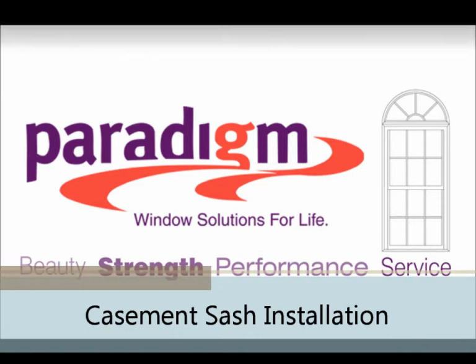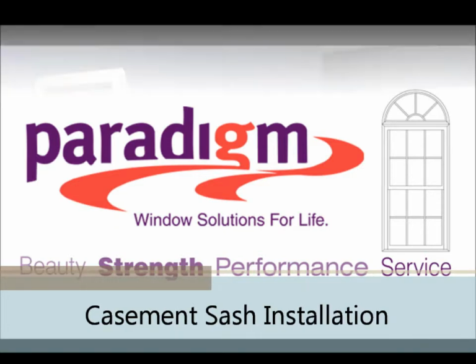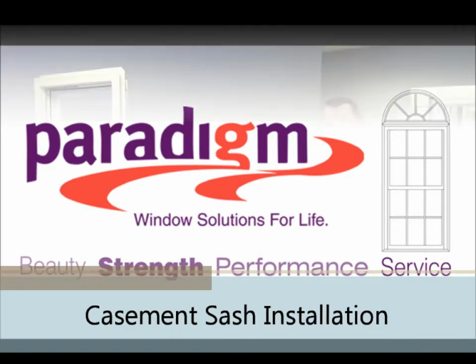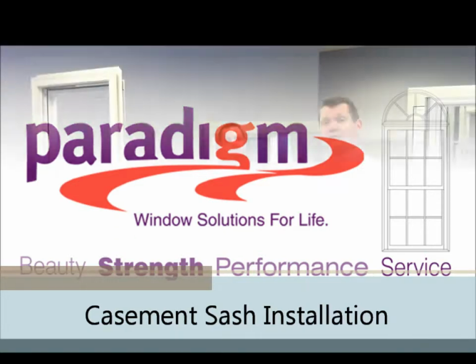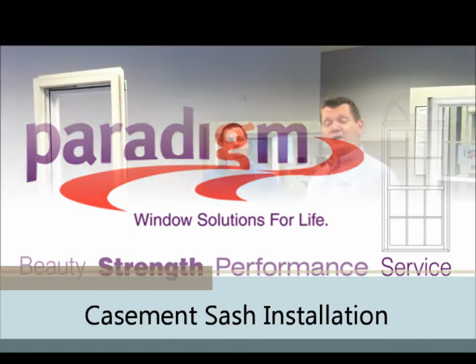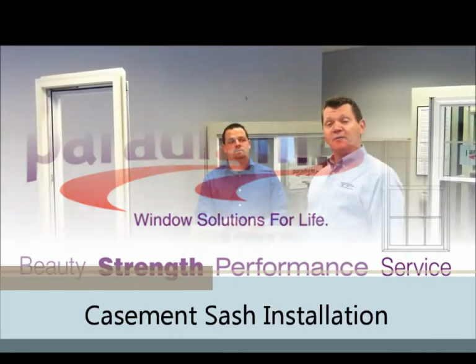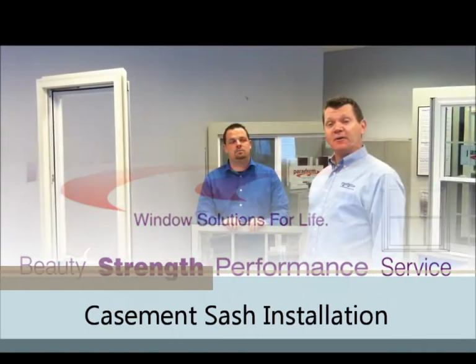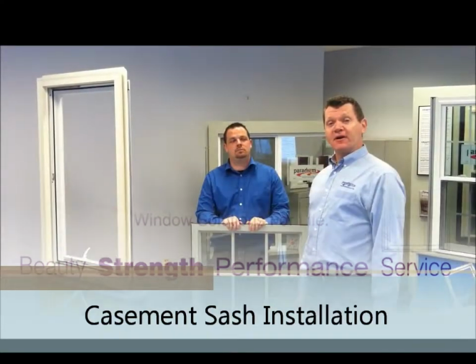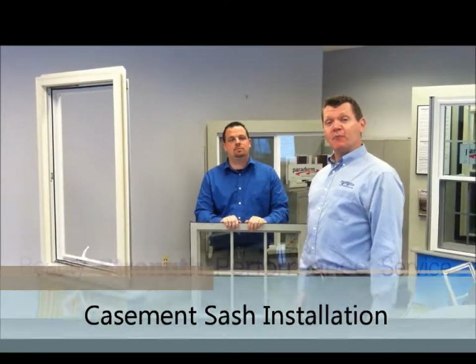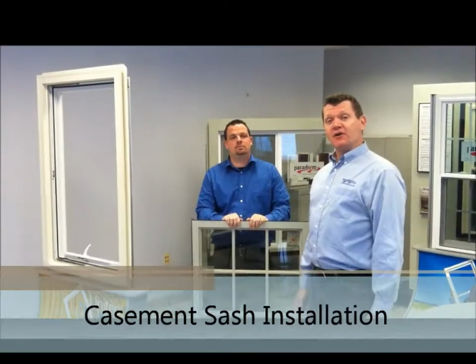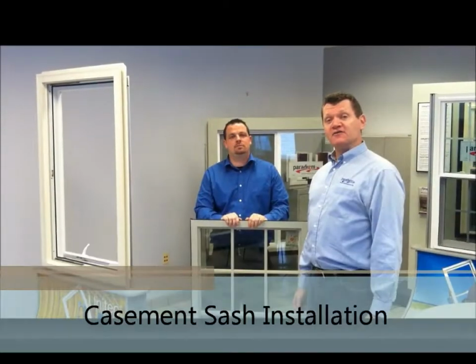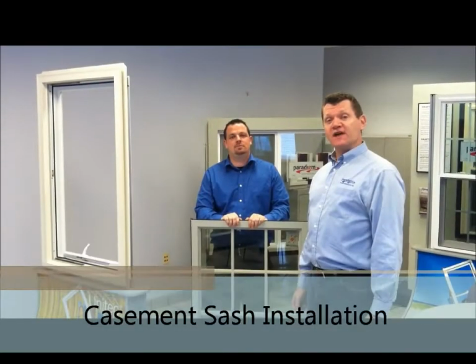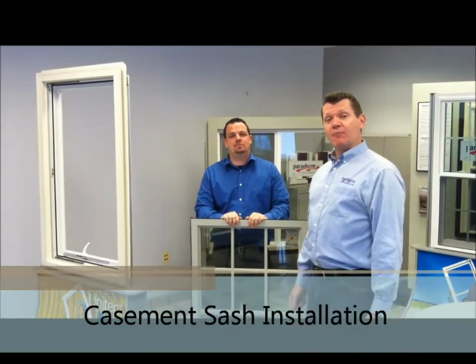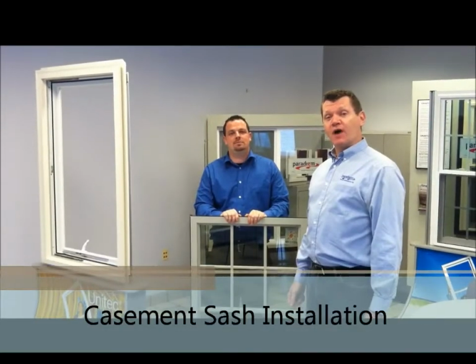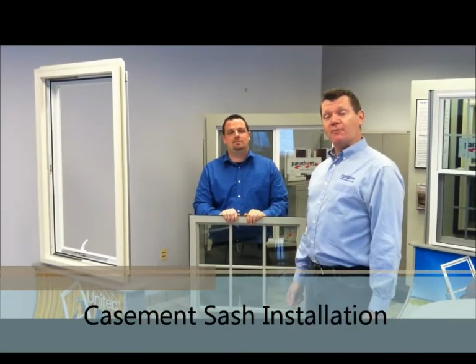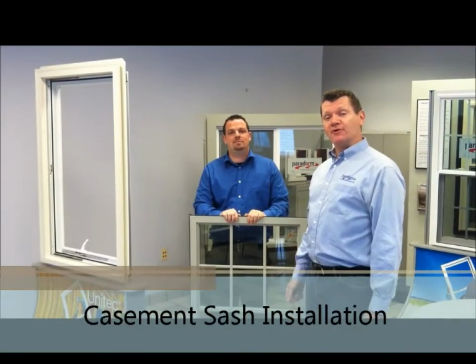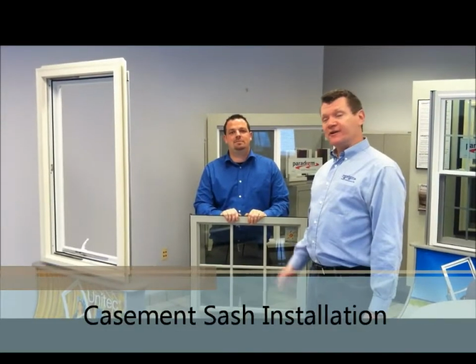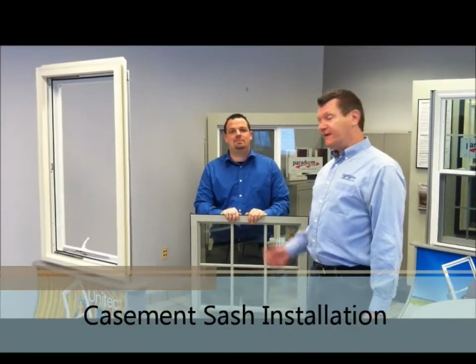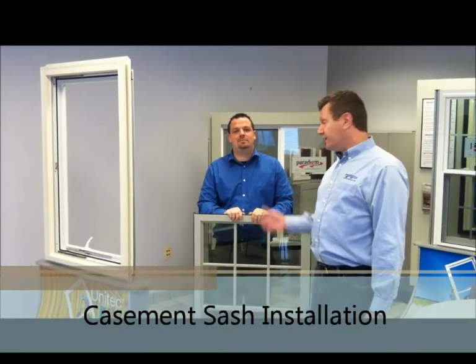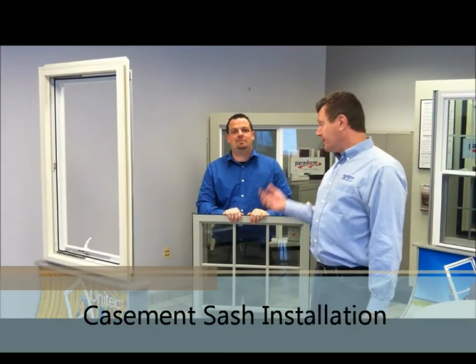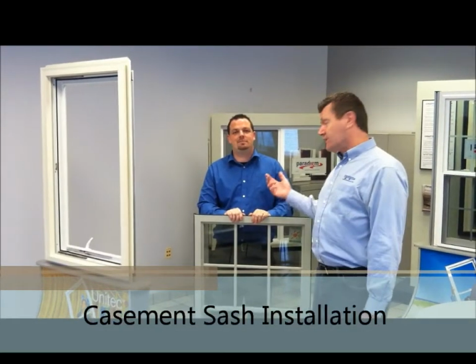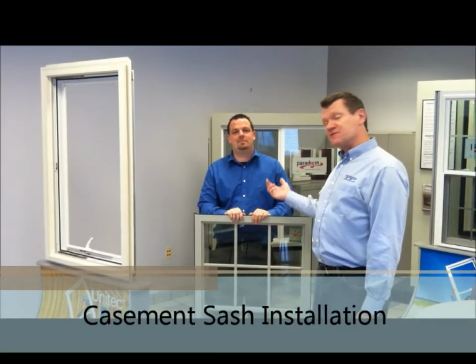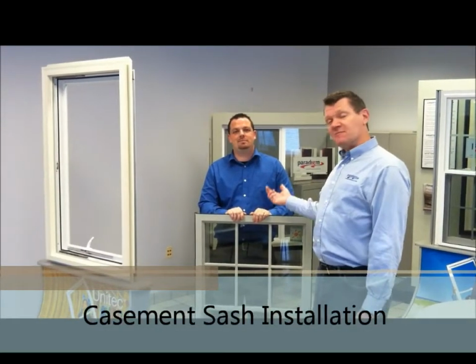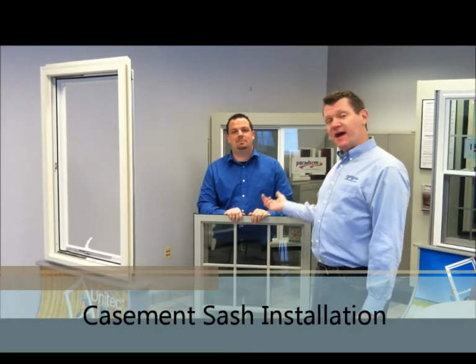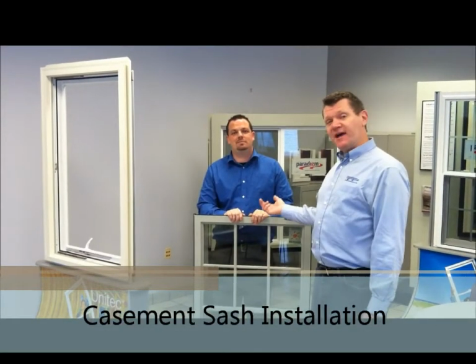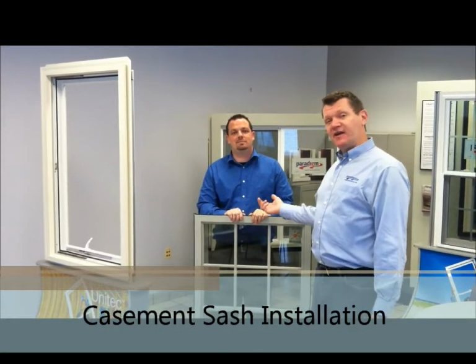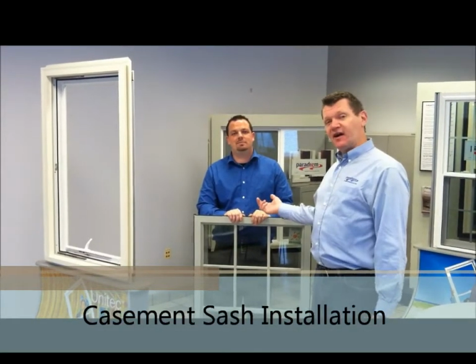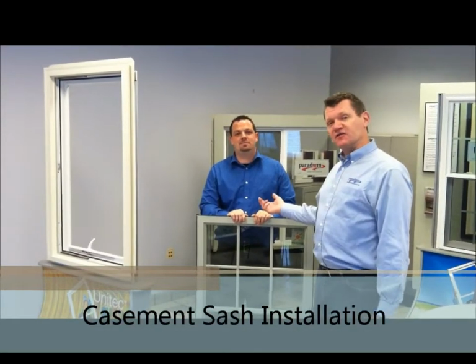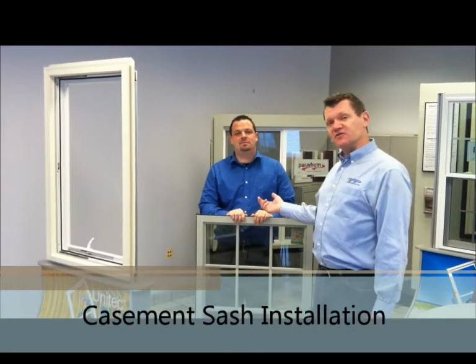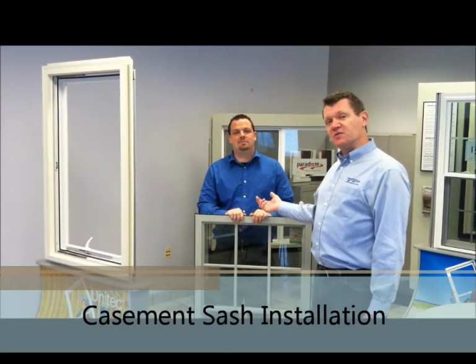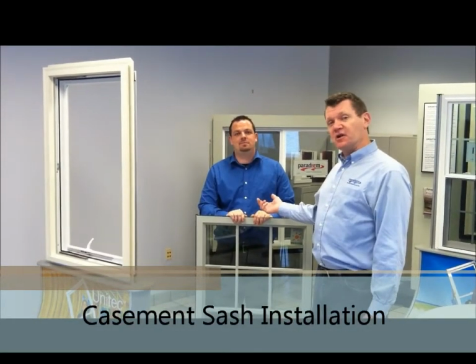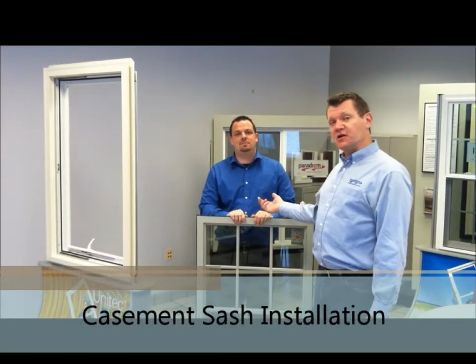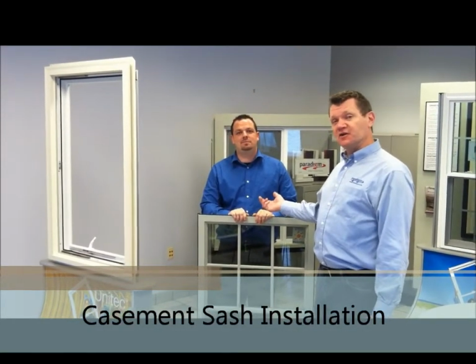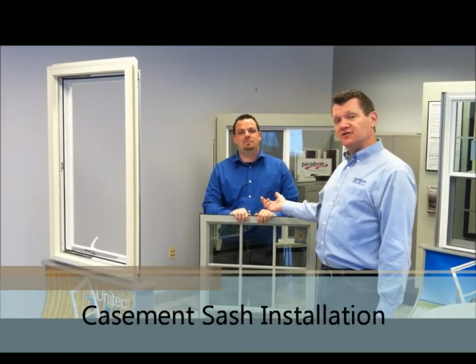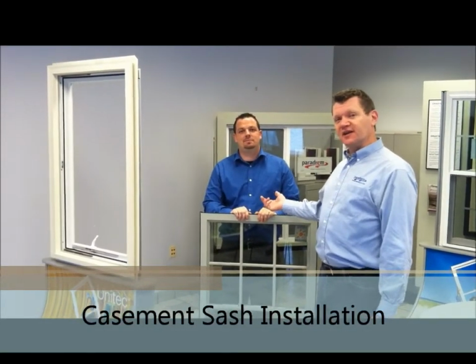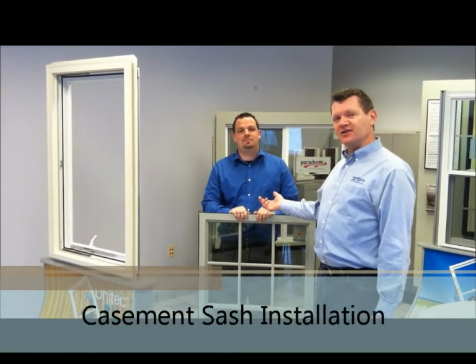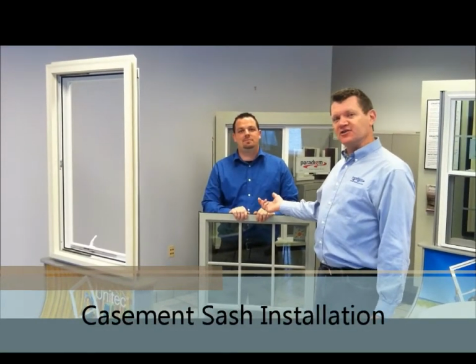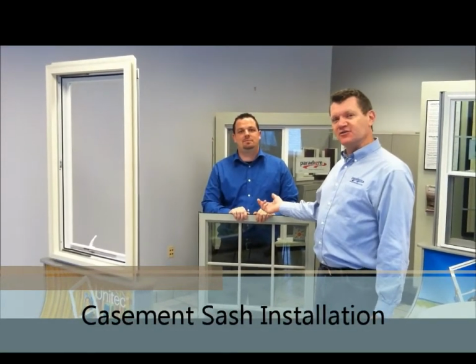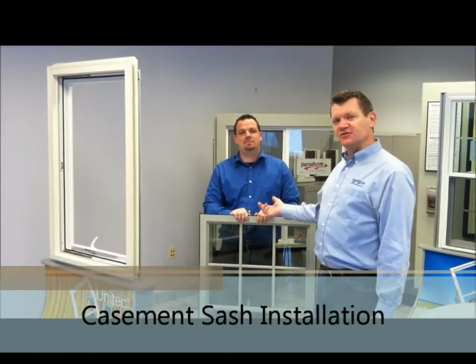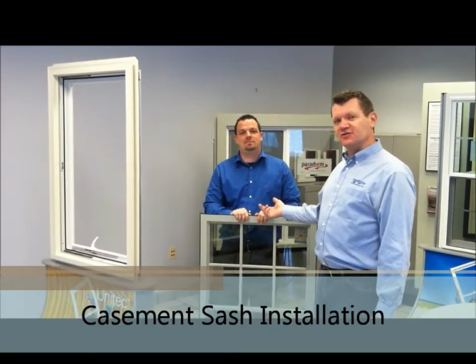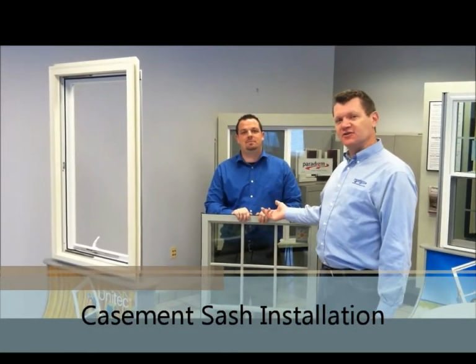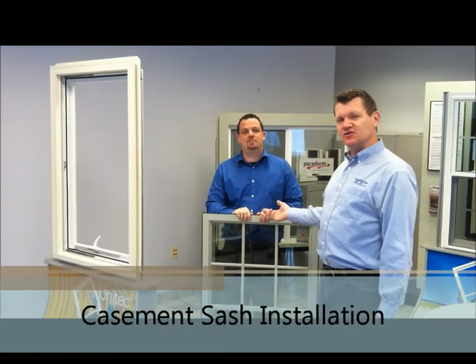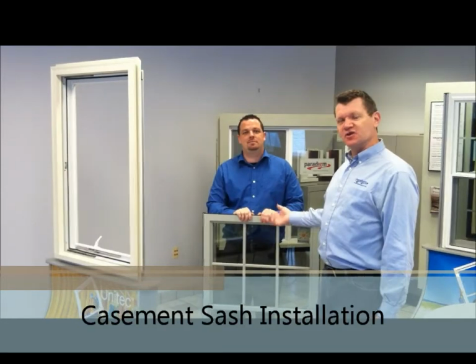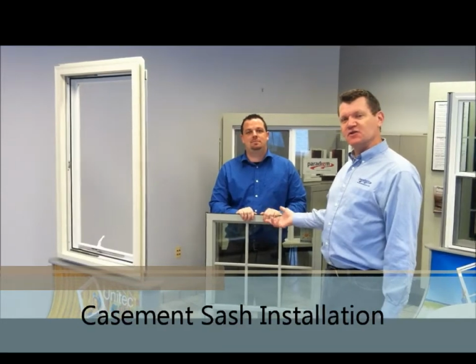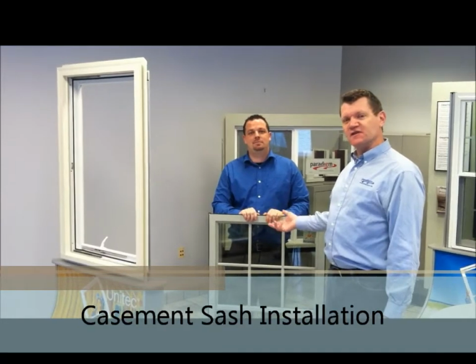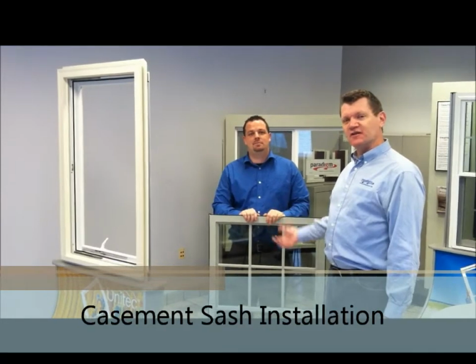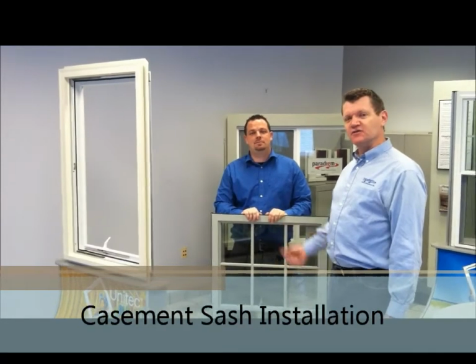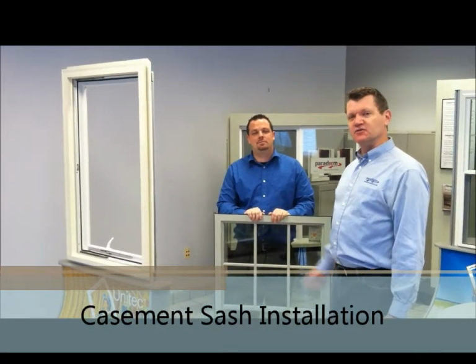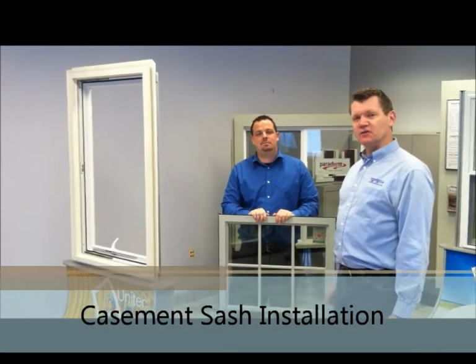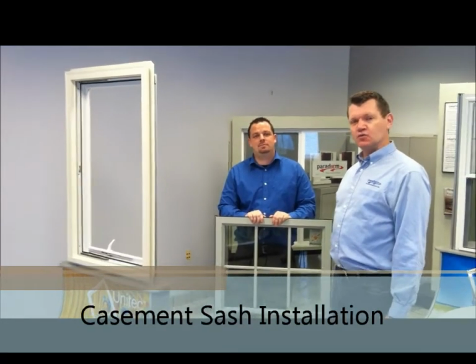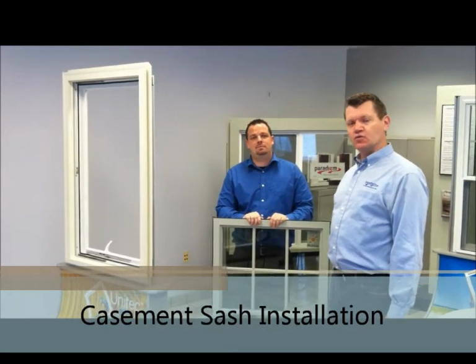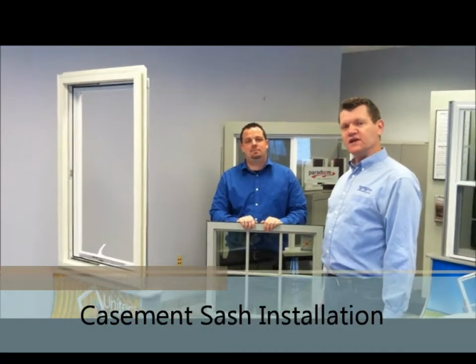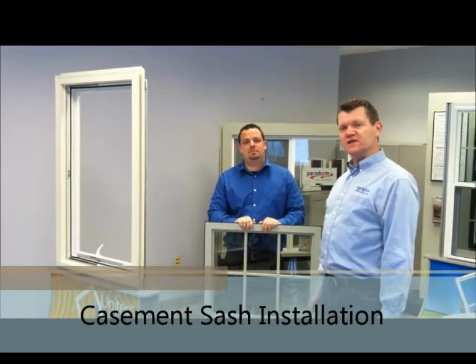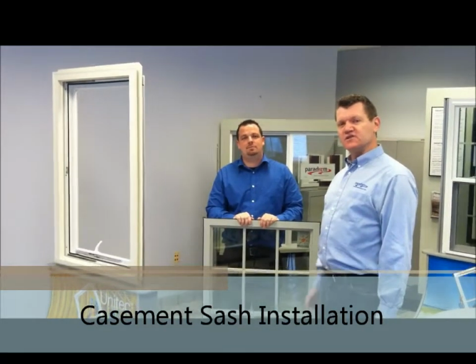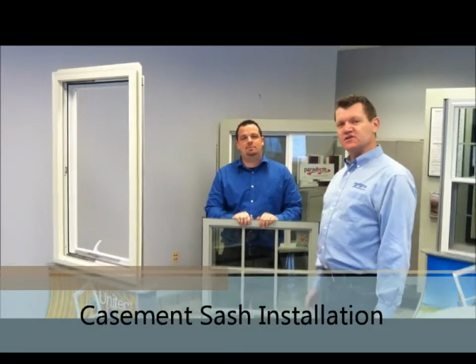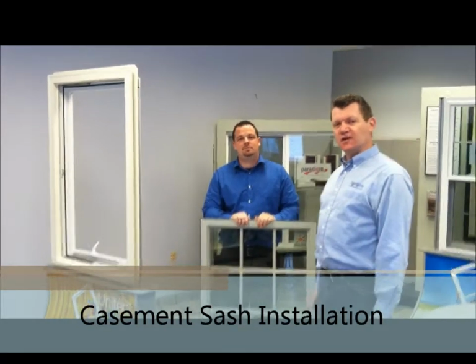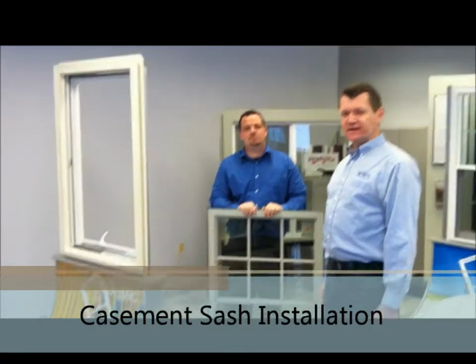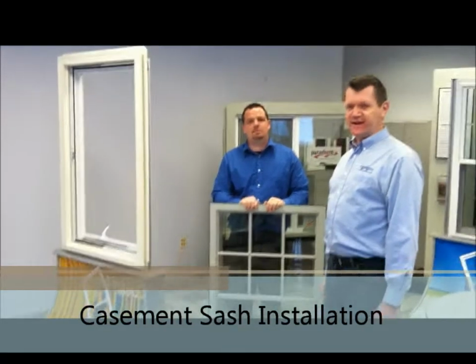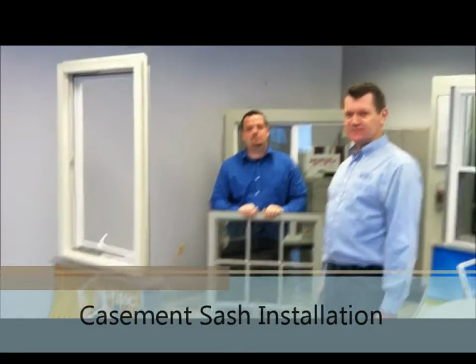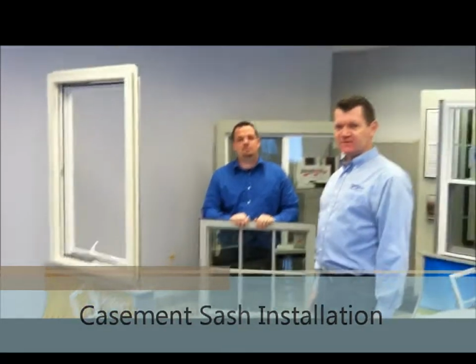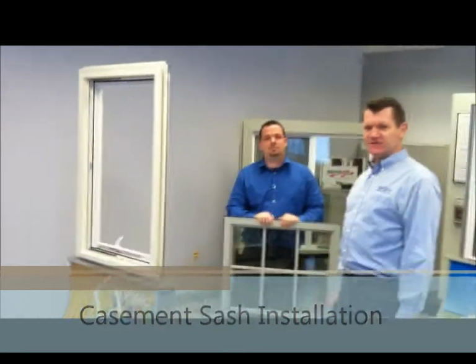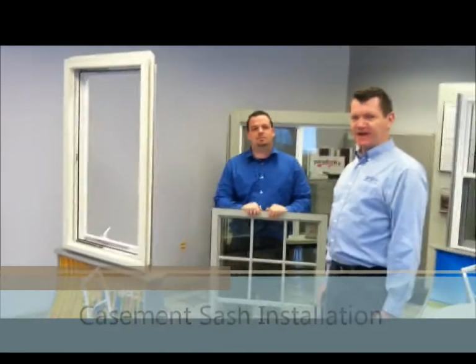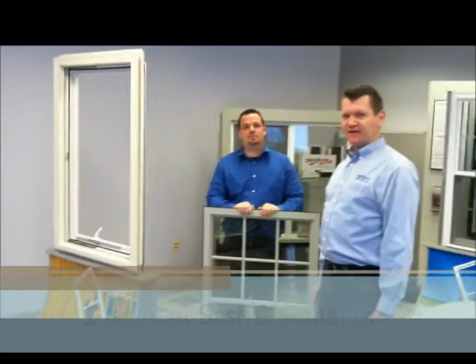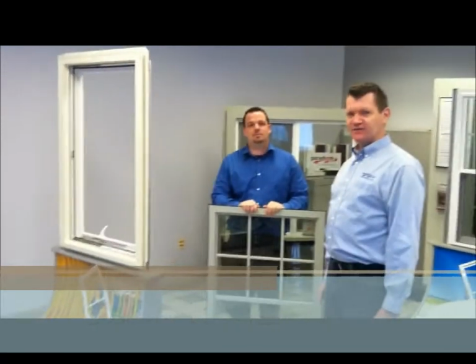Hi, welcome to Burnout Windows. I'm Robert and here is Matt, our superior technician, who is going to show us how to reinstall a casement sash.